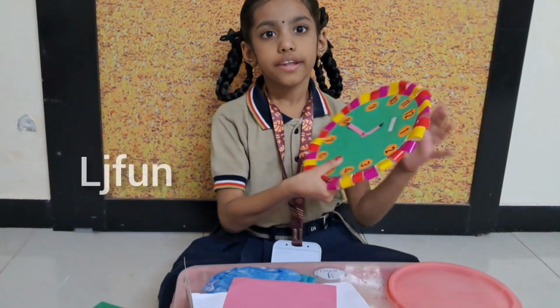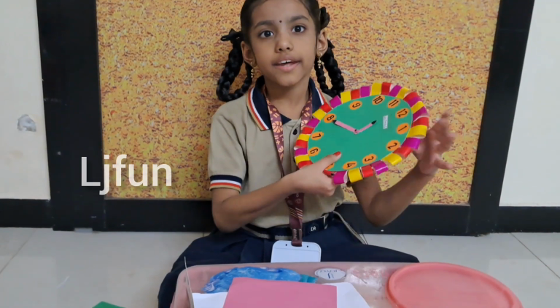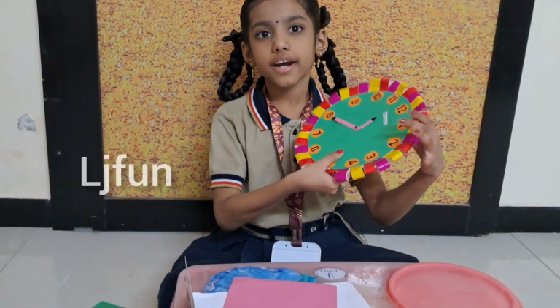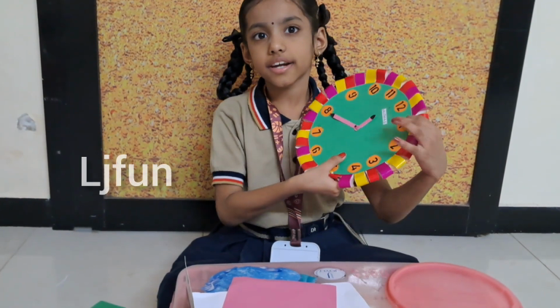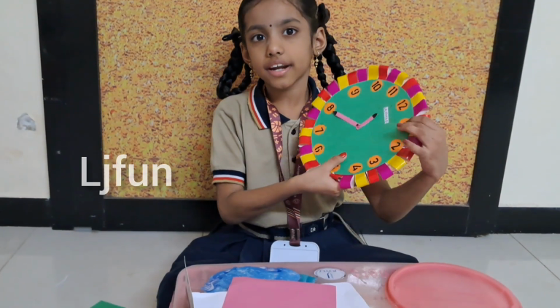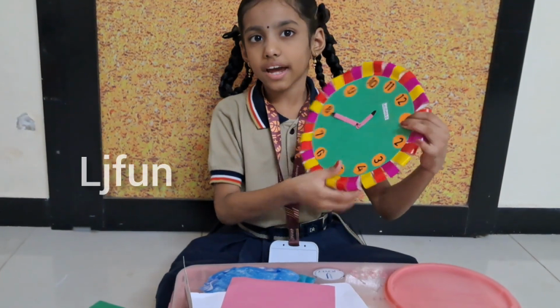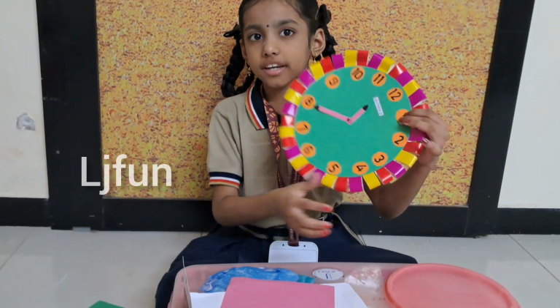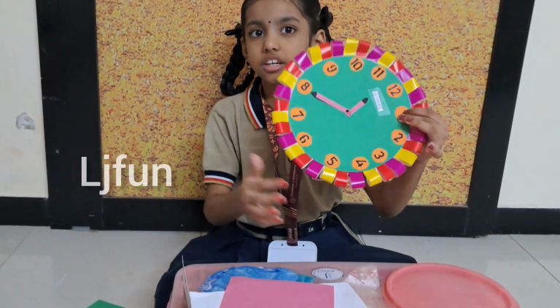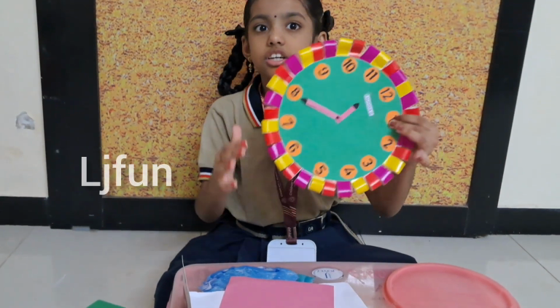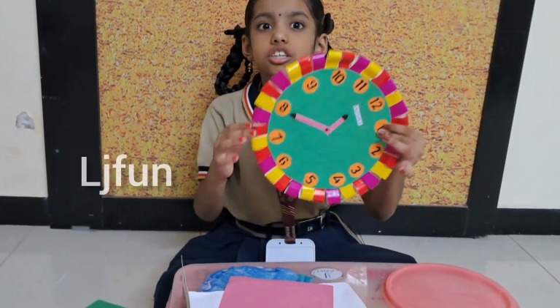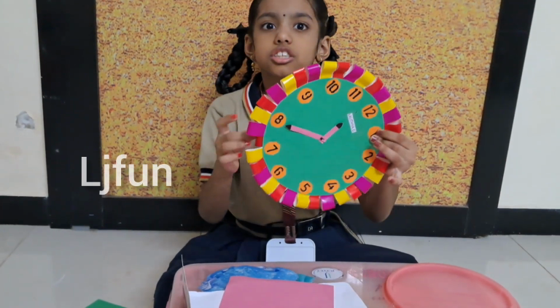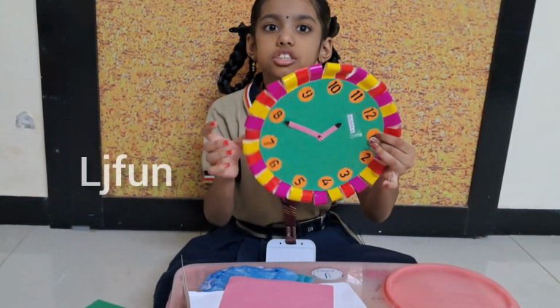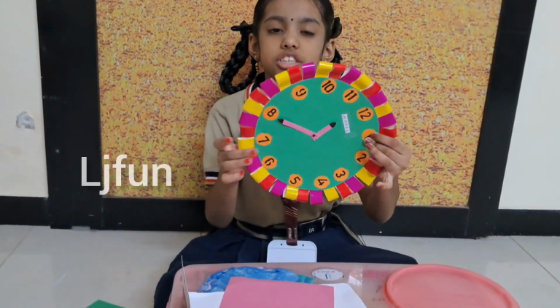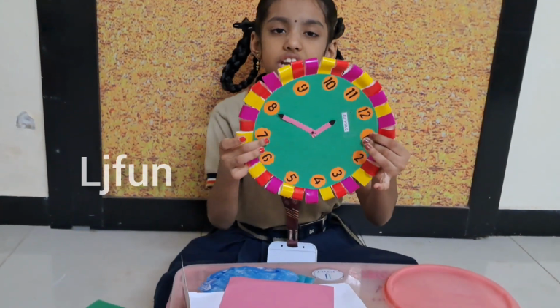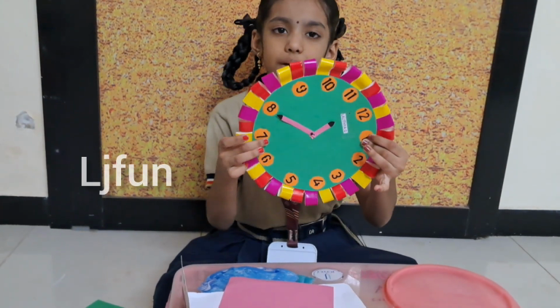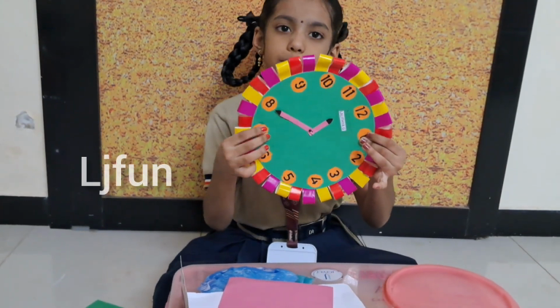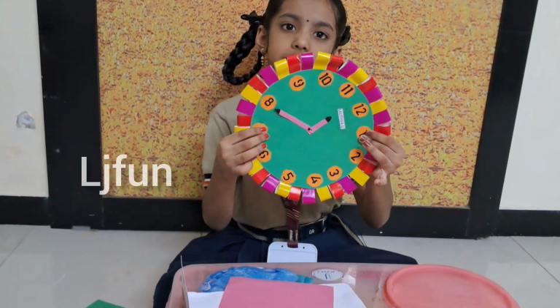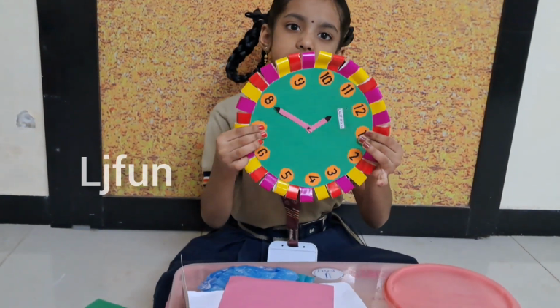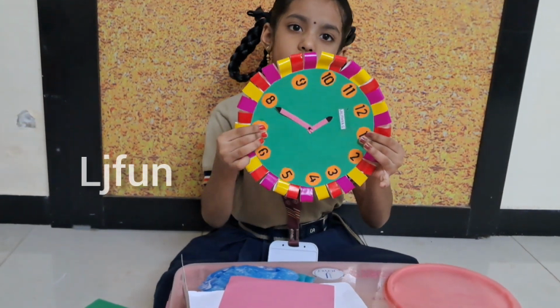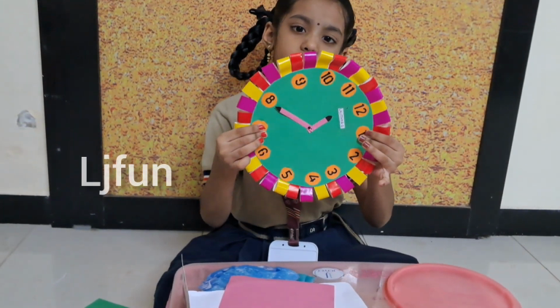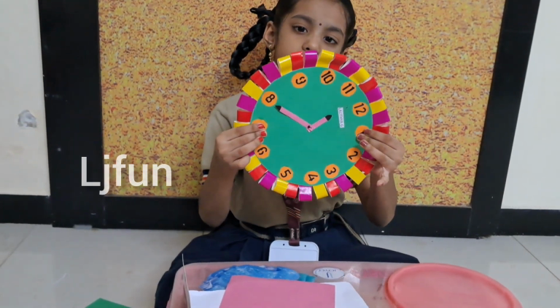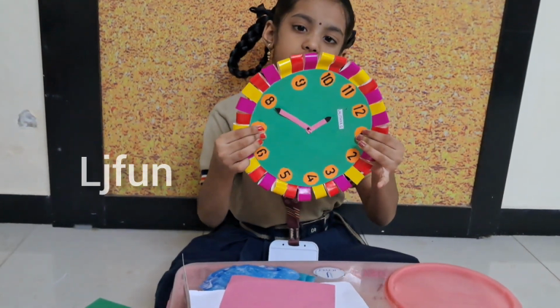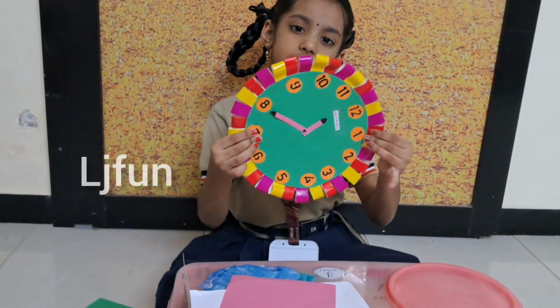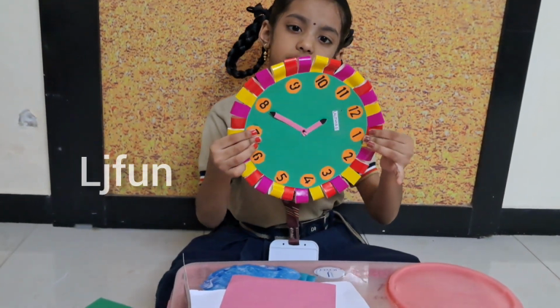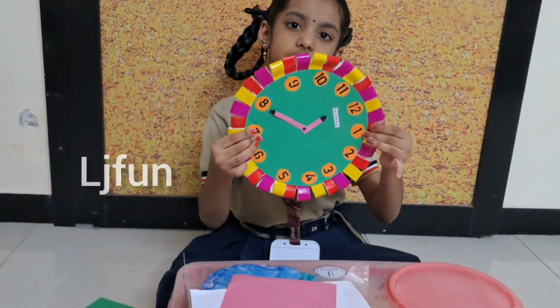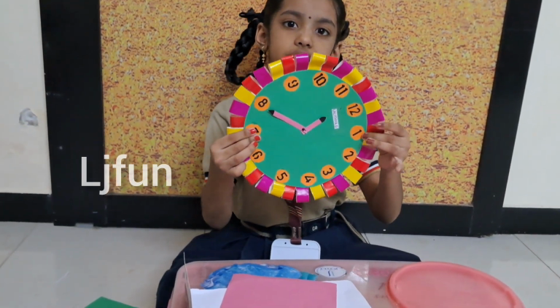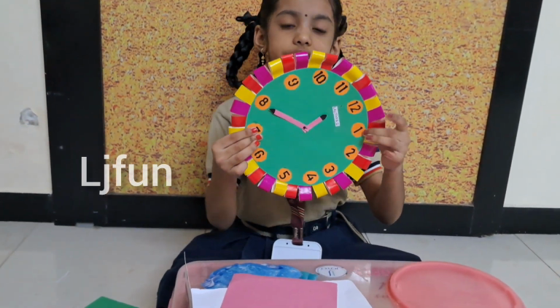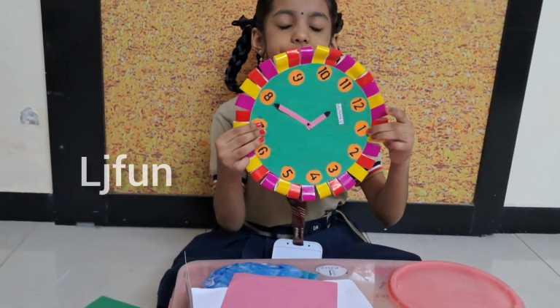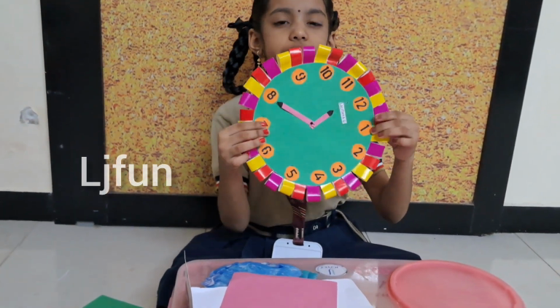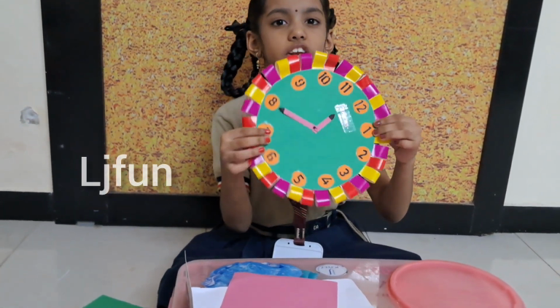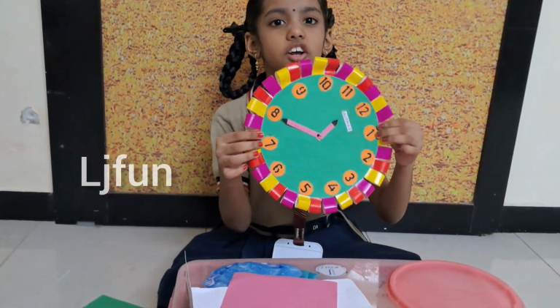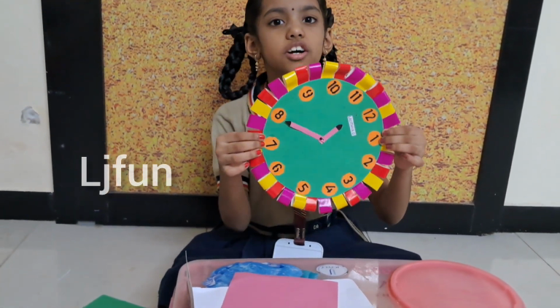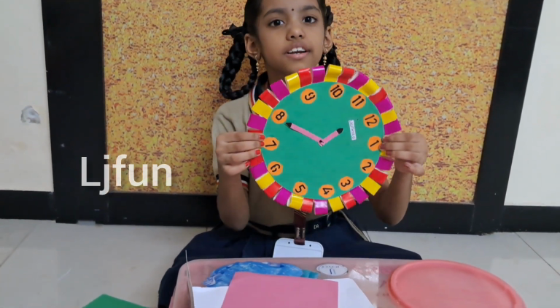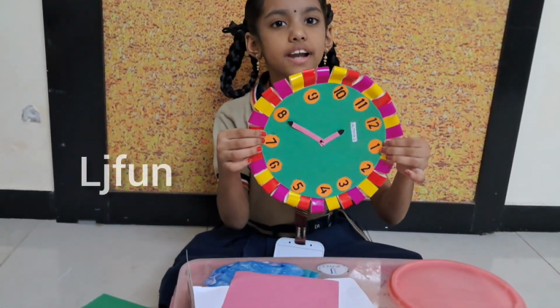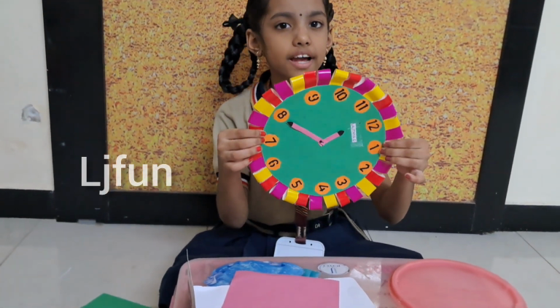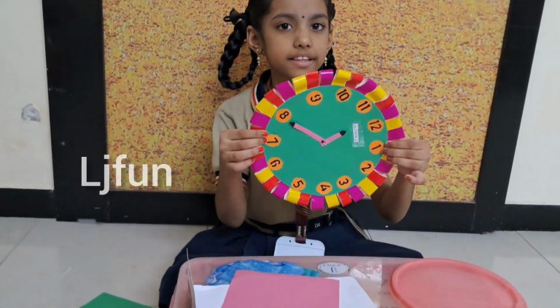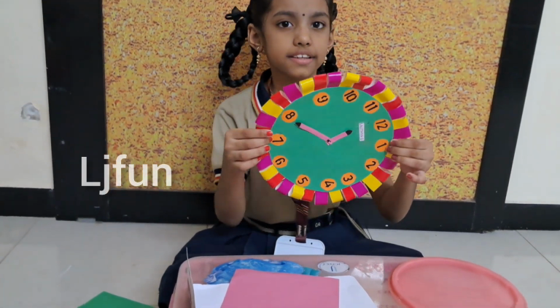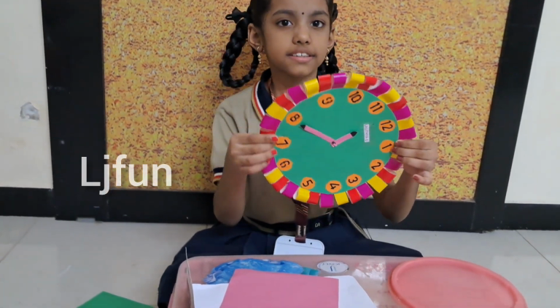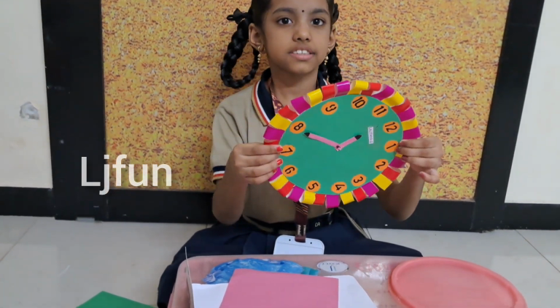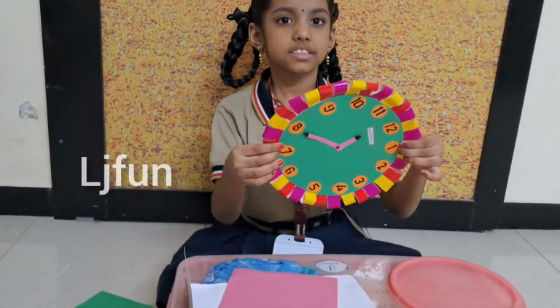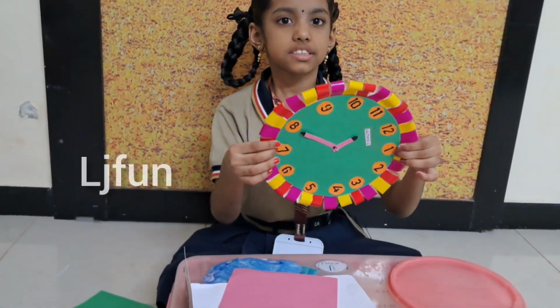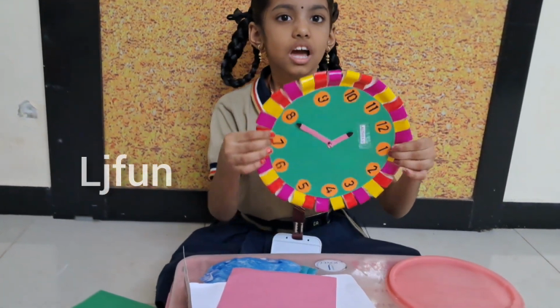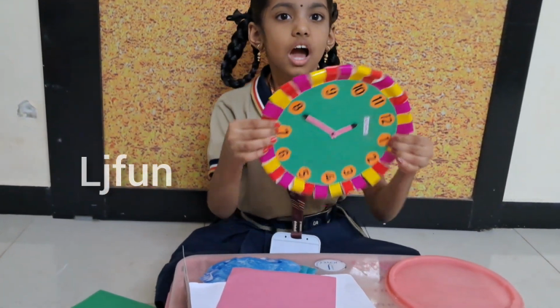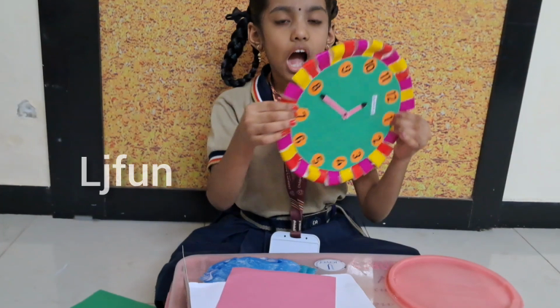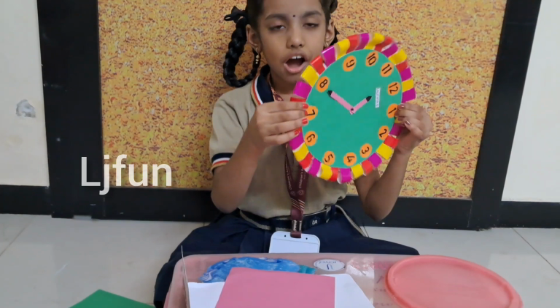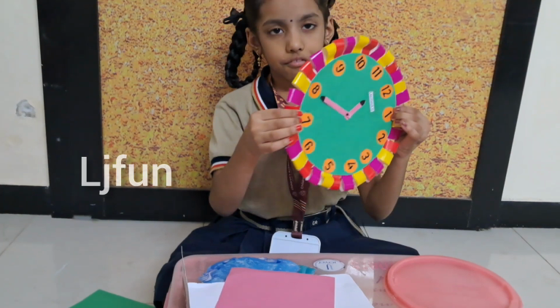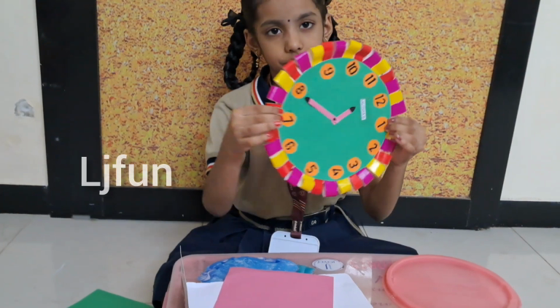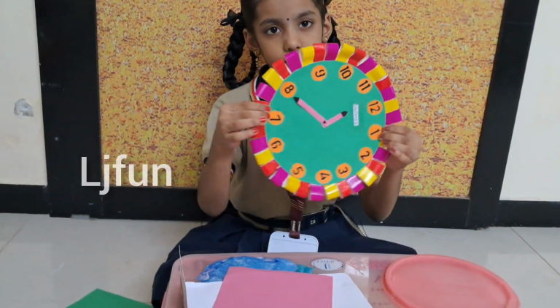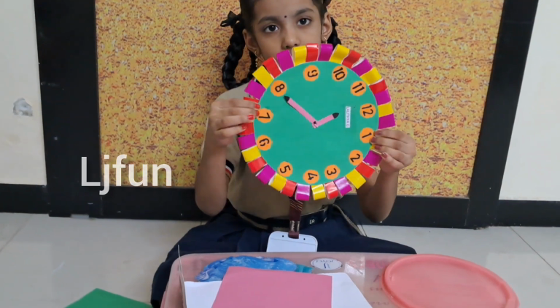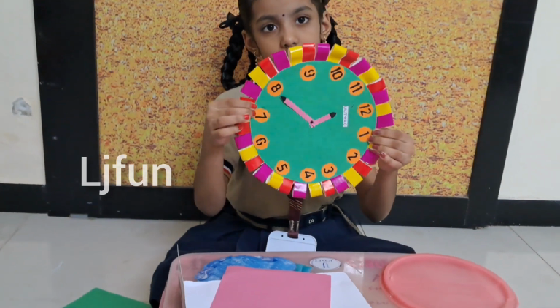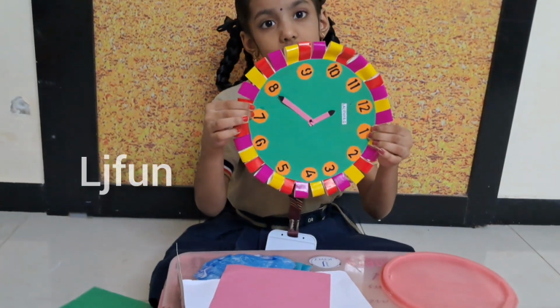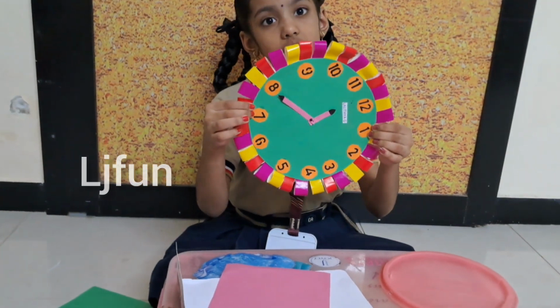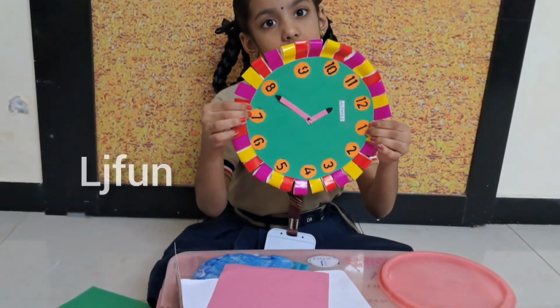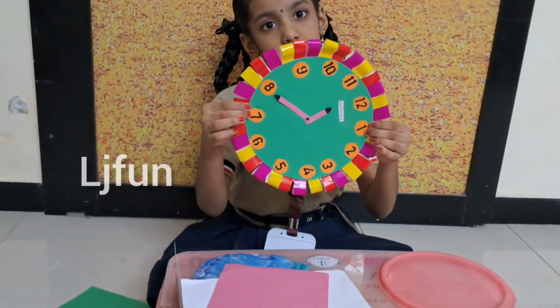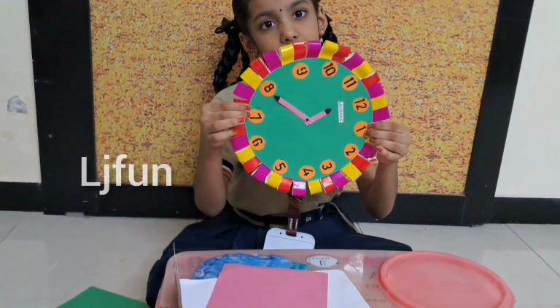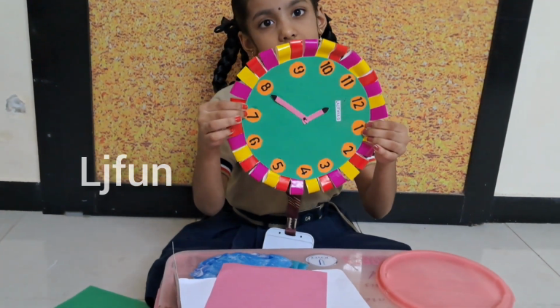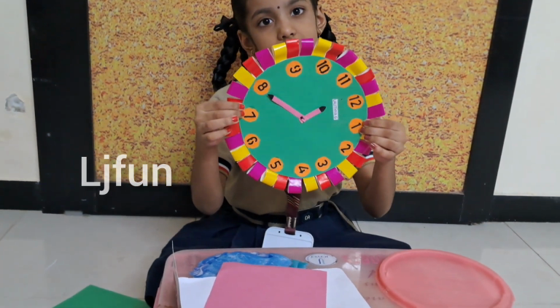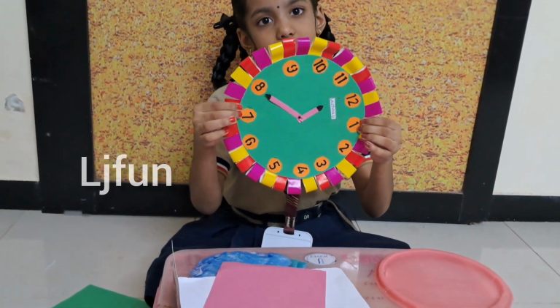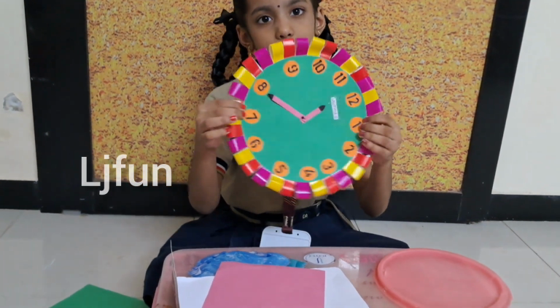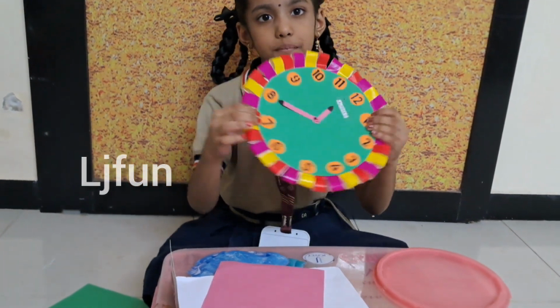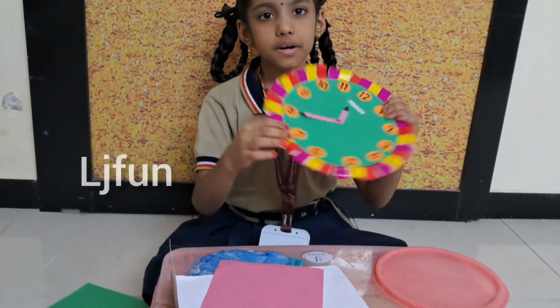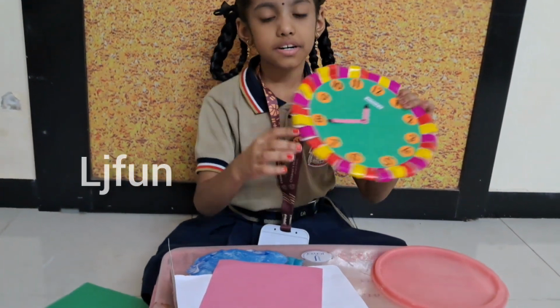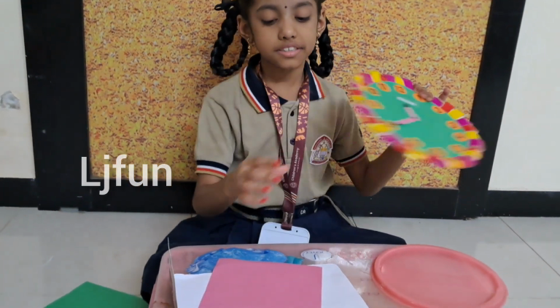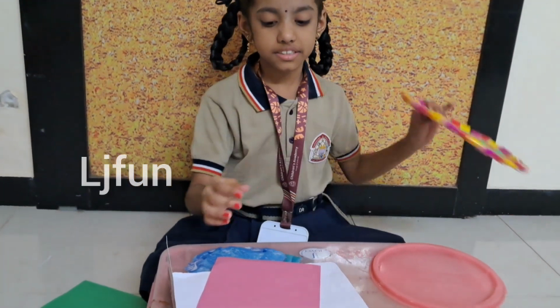Then write numbers on it. After writing the numbers, it will look like this.